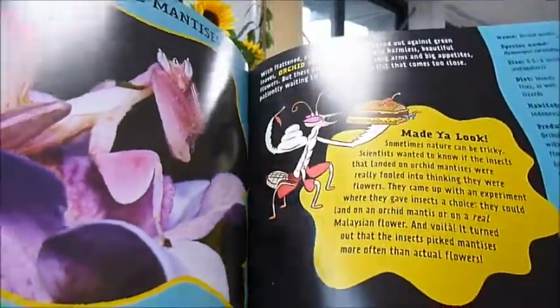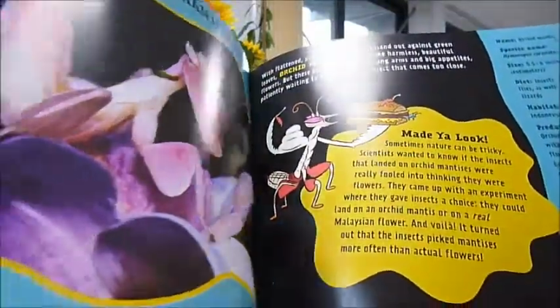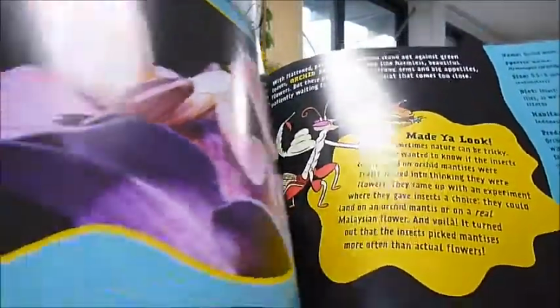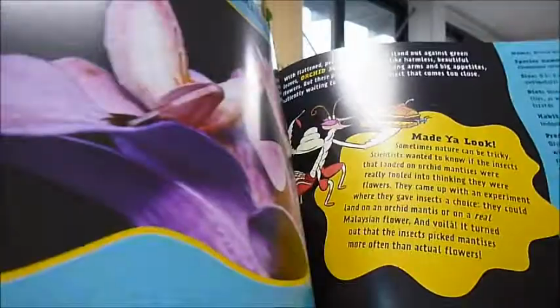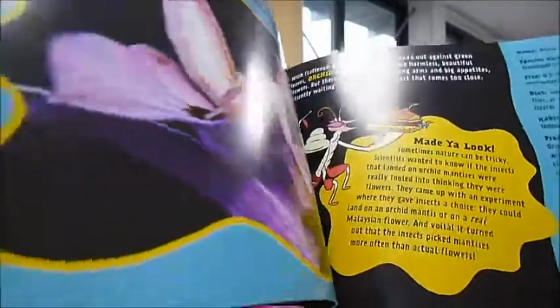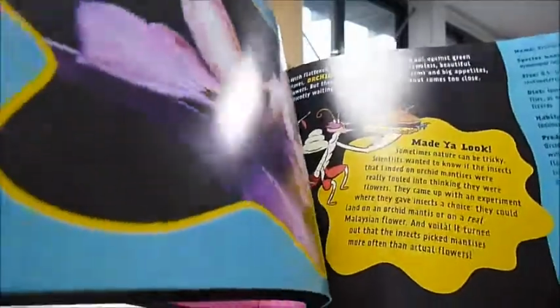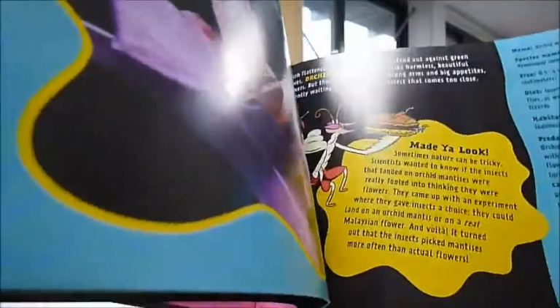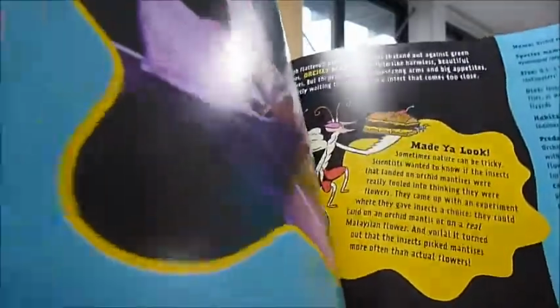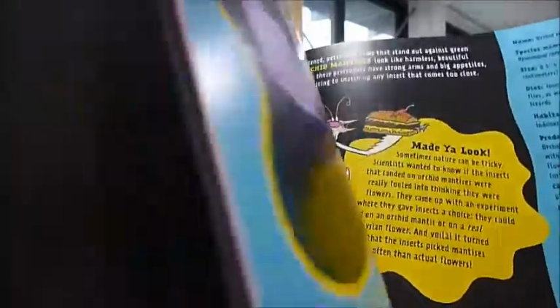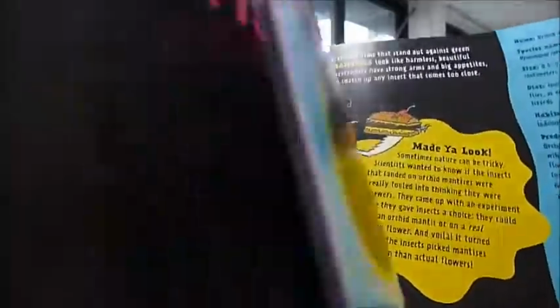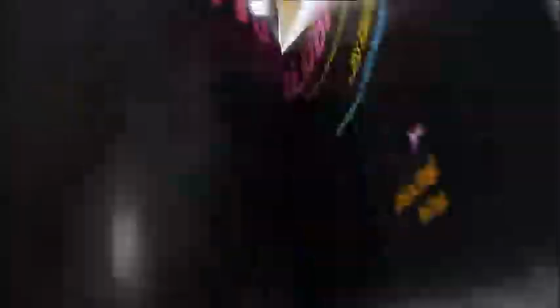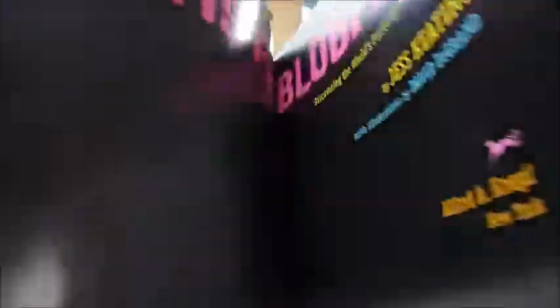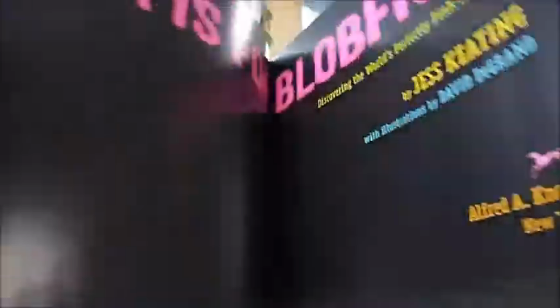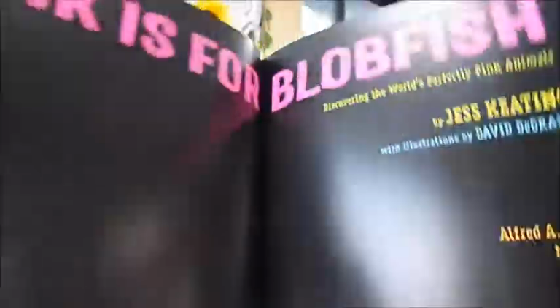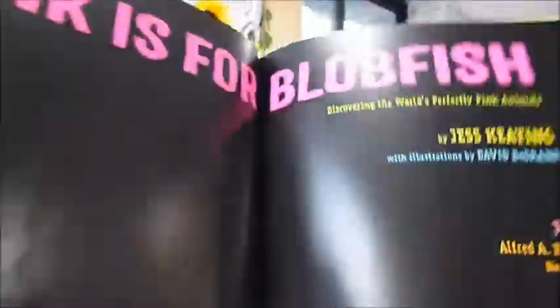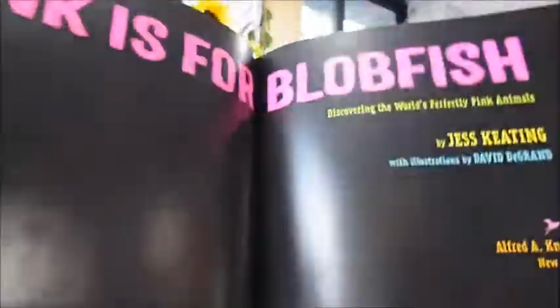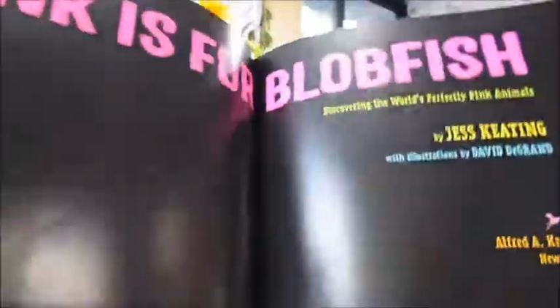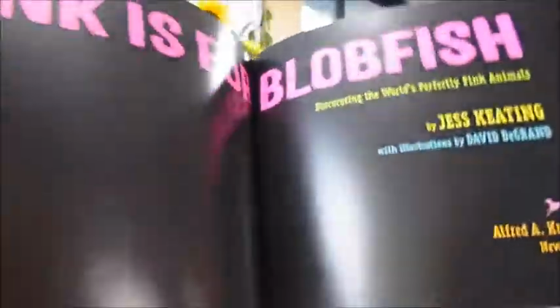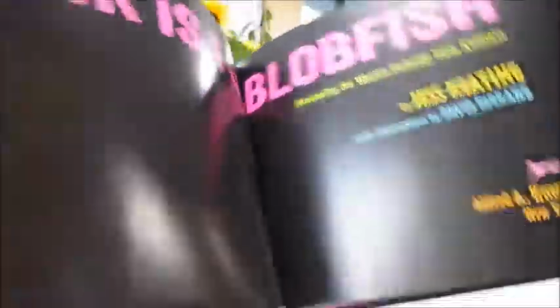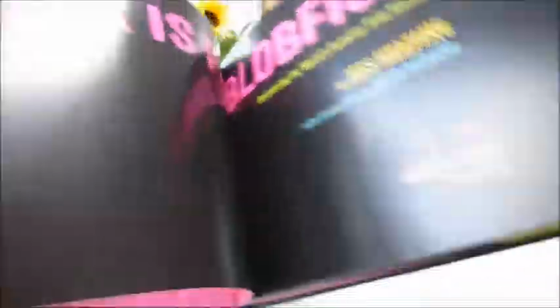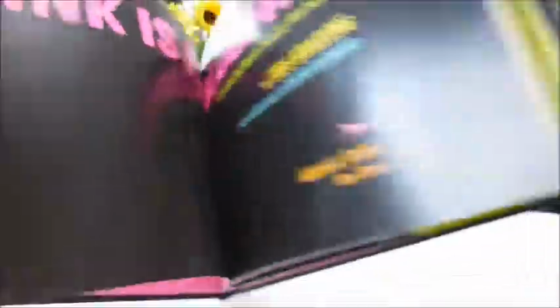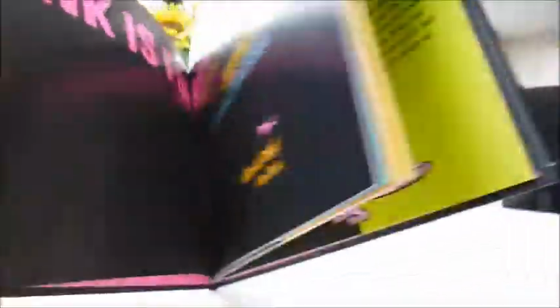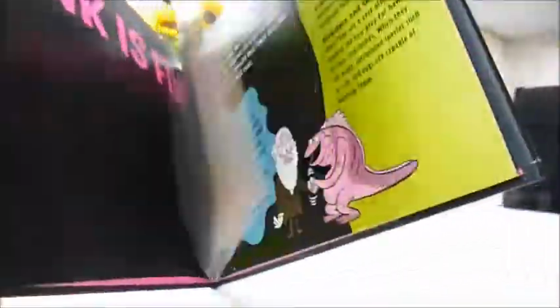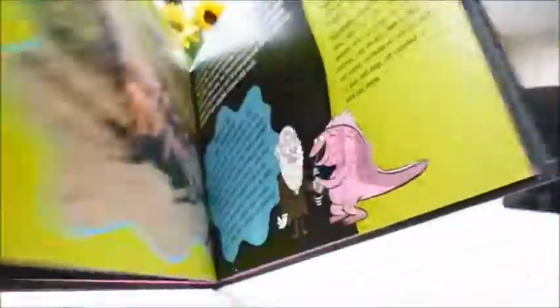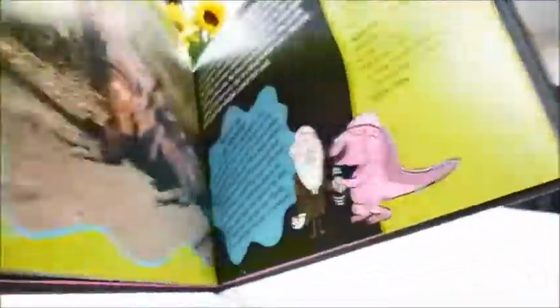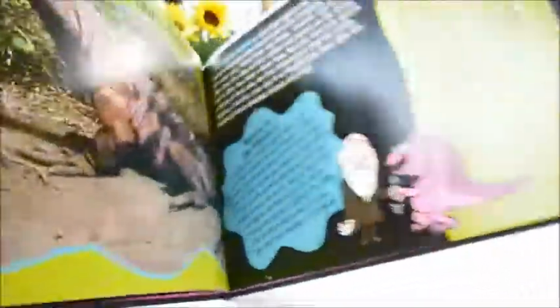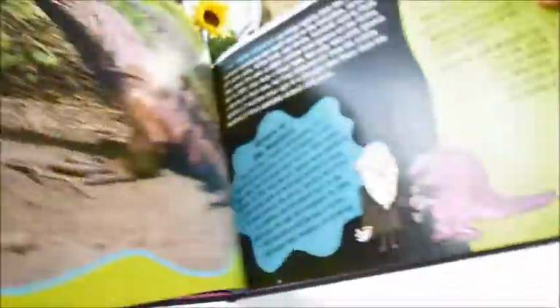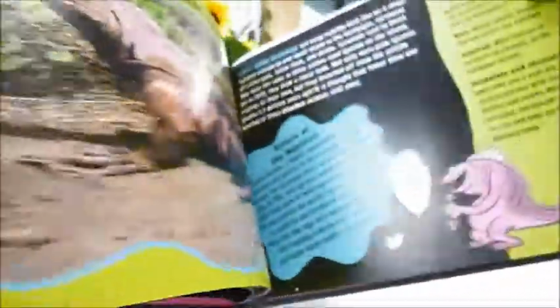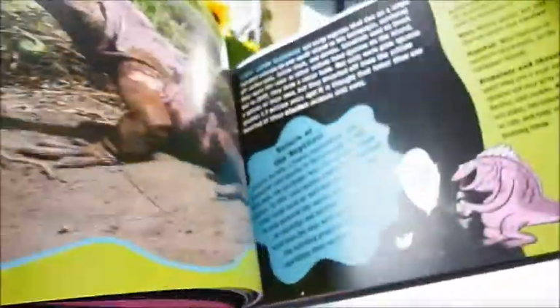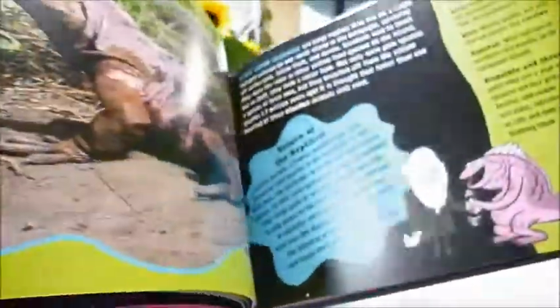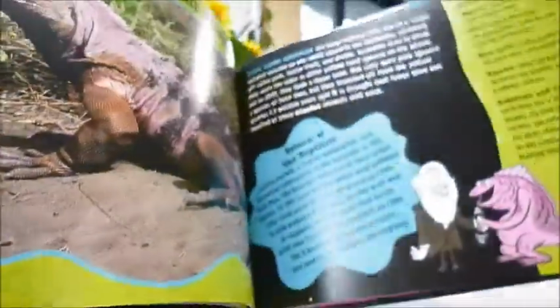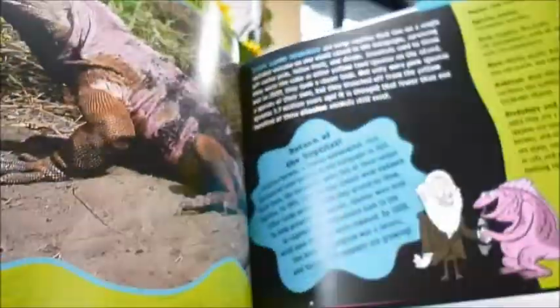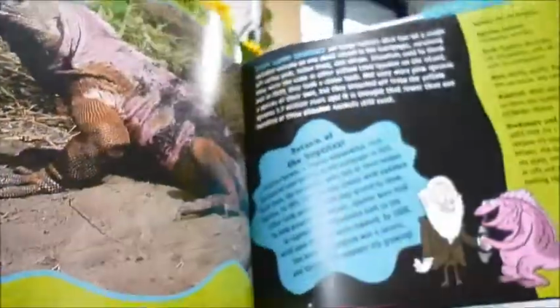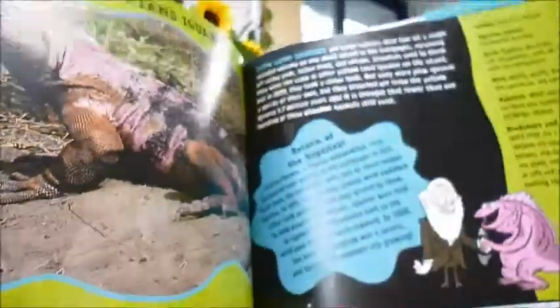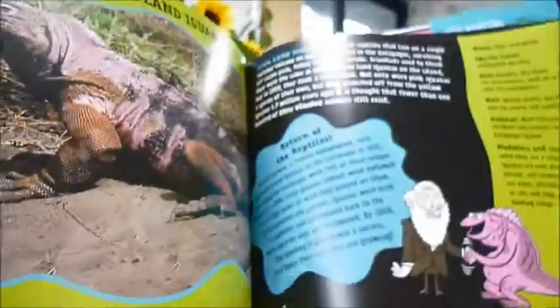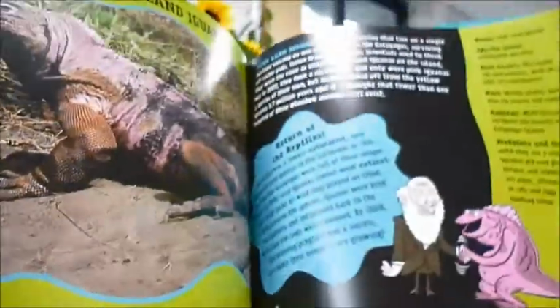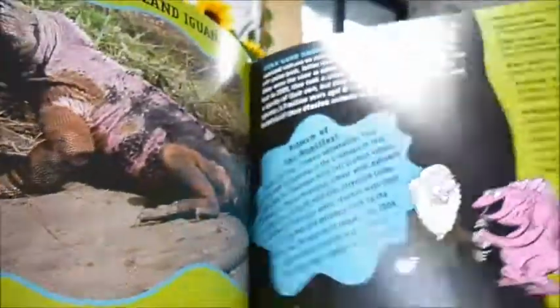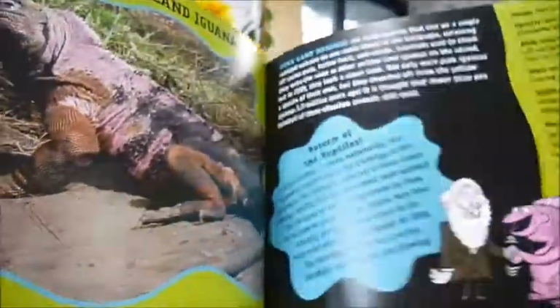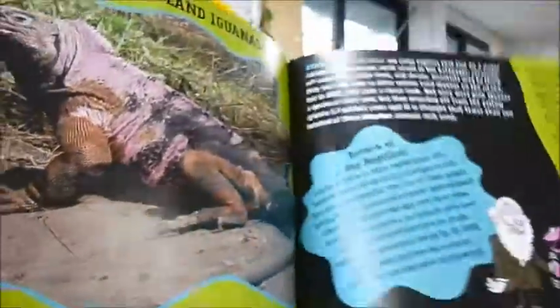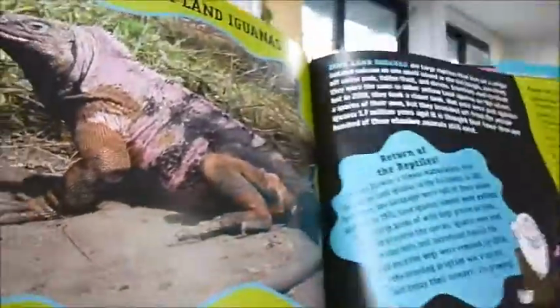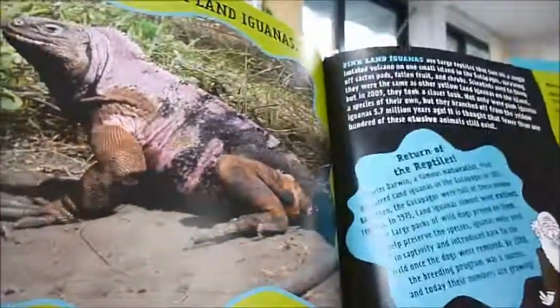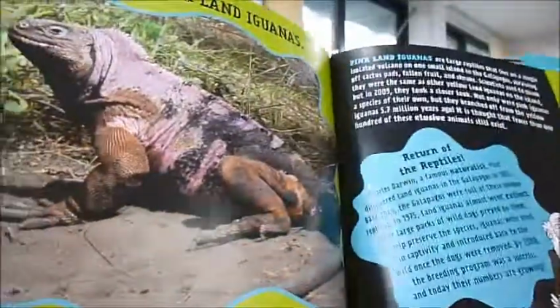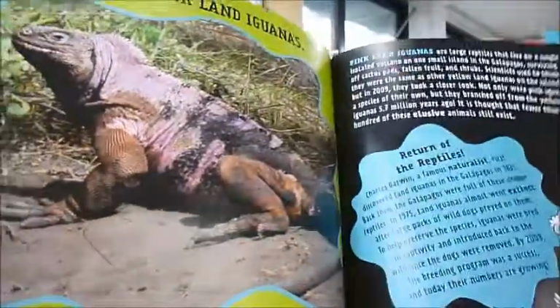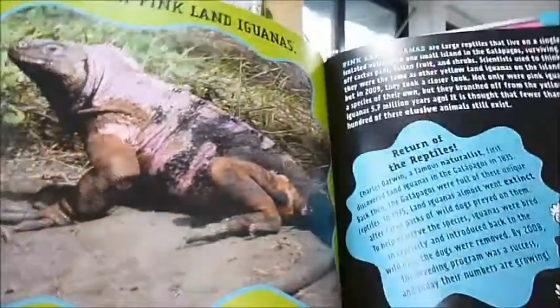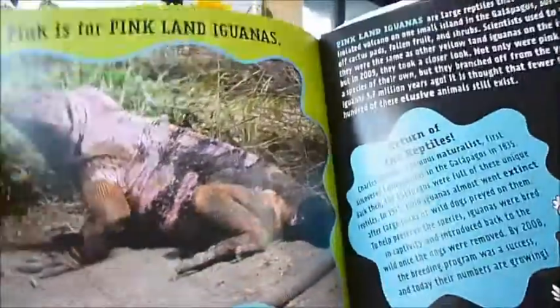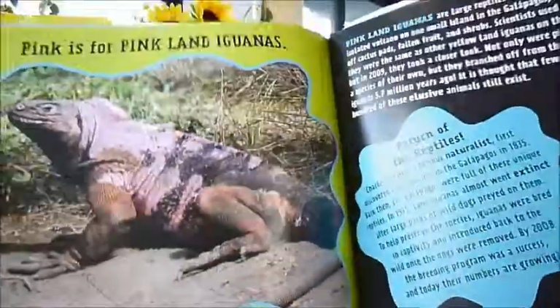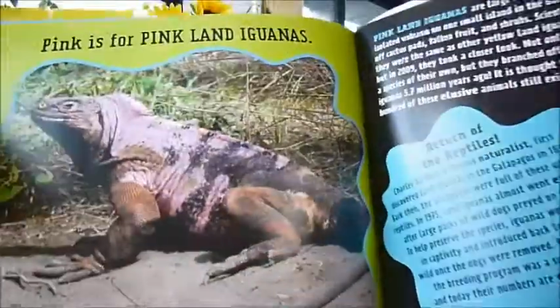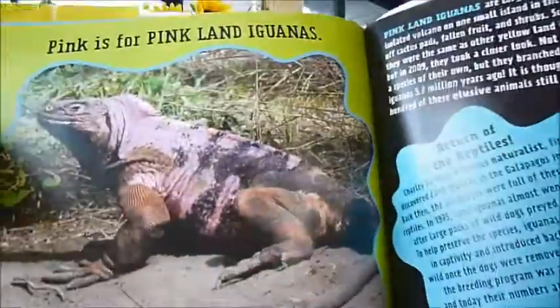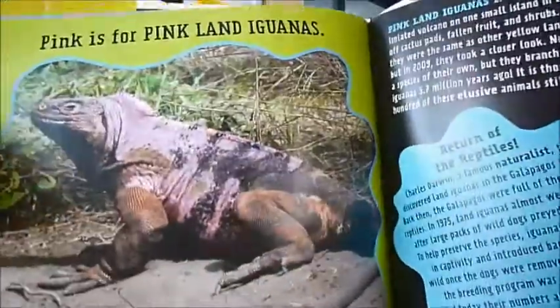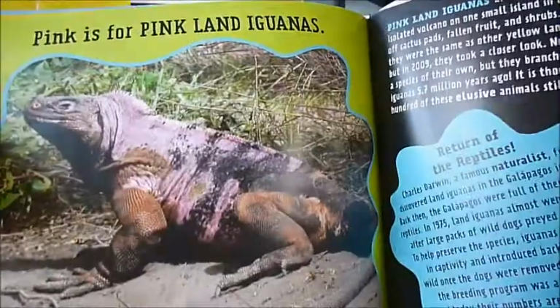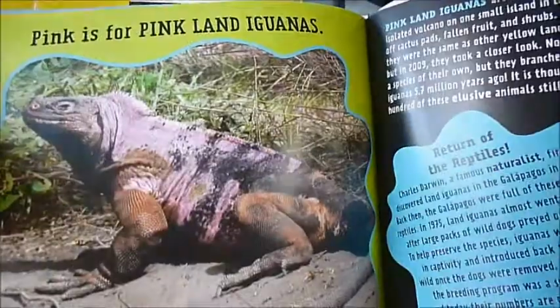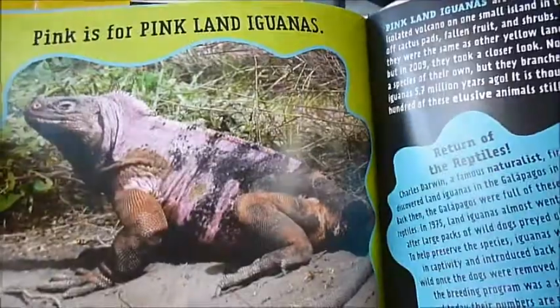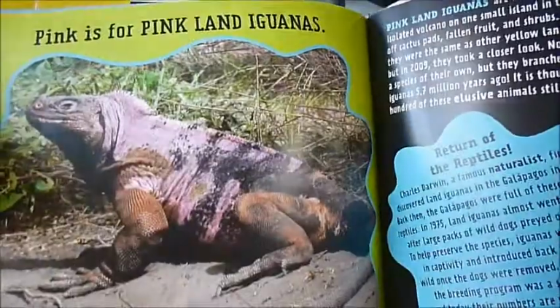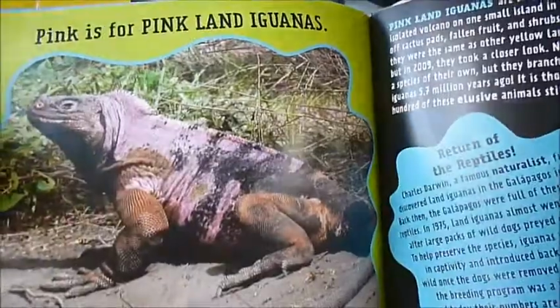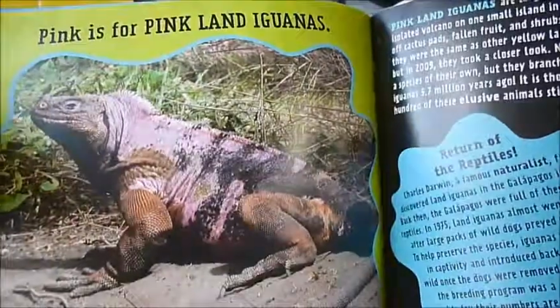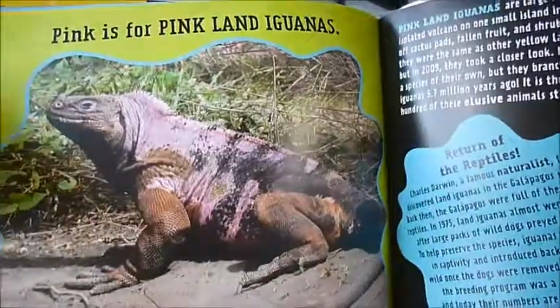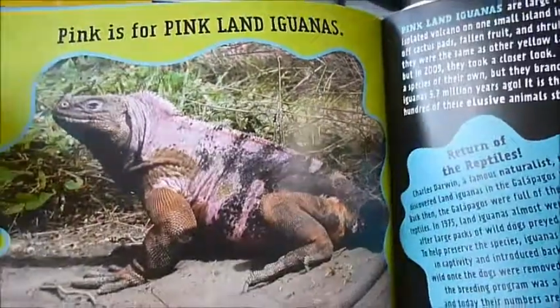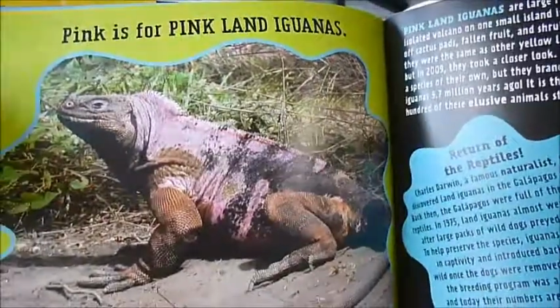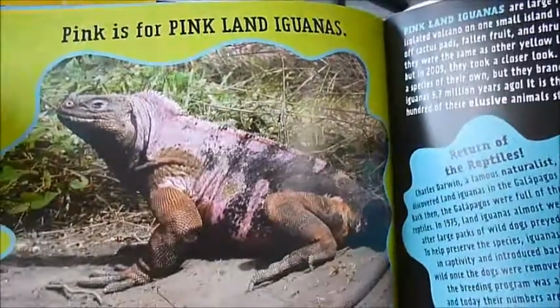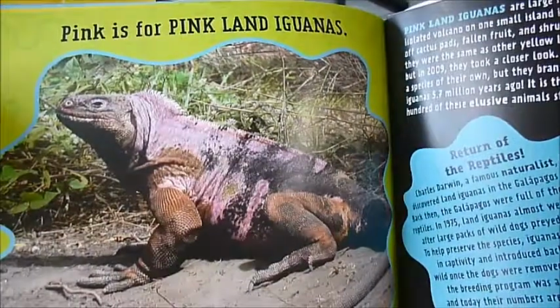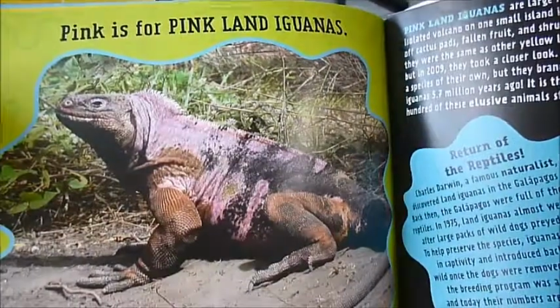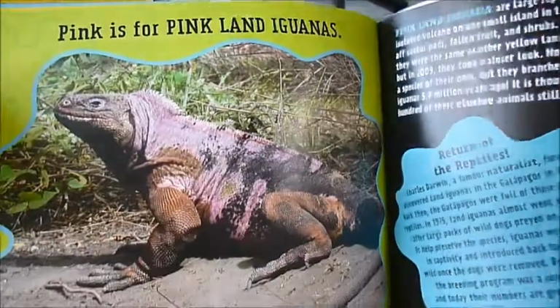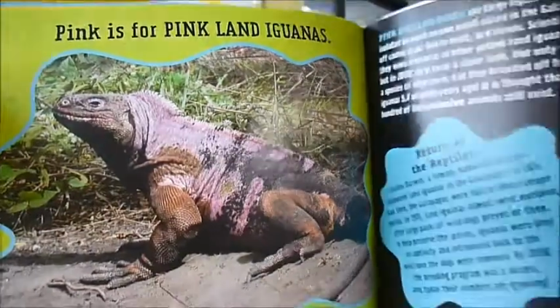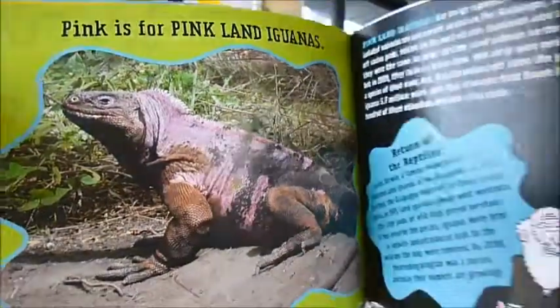Look at the jaws on that mantis, and the wonderful pink iguana — look at his skin.